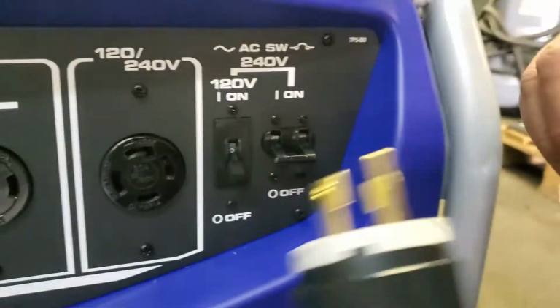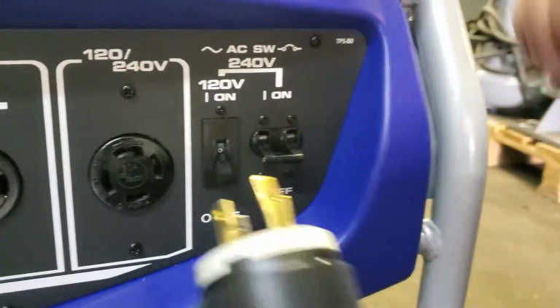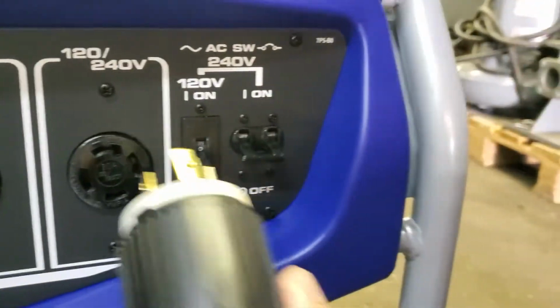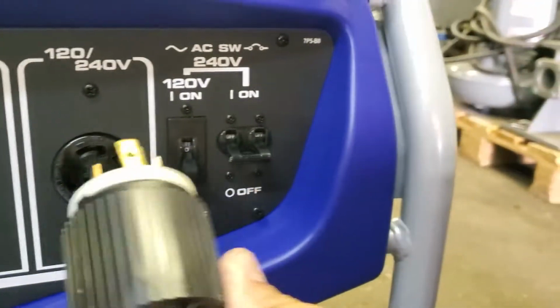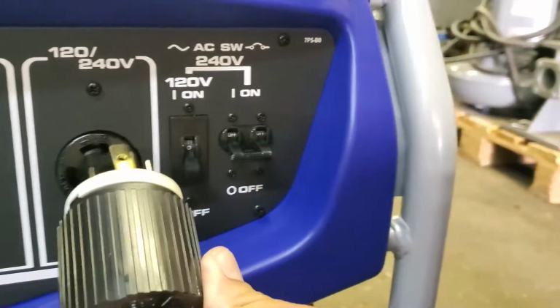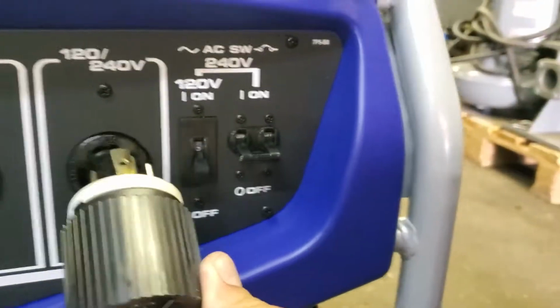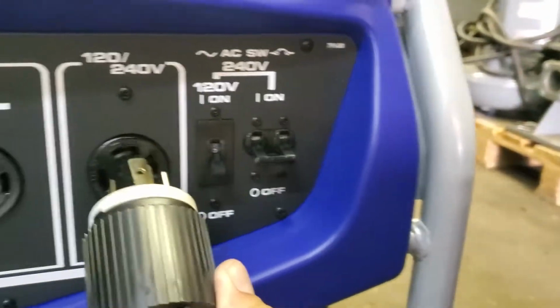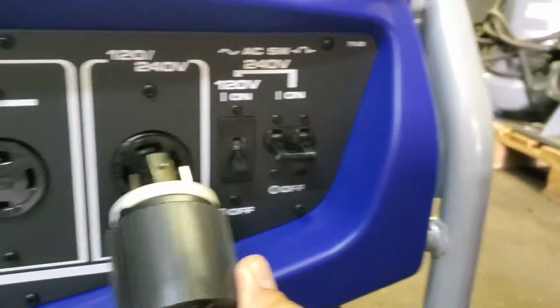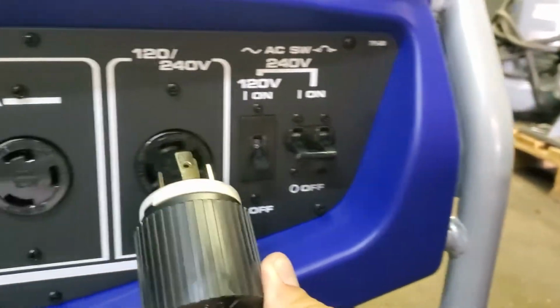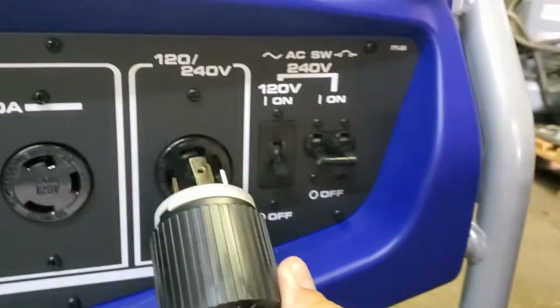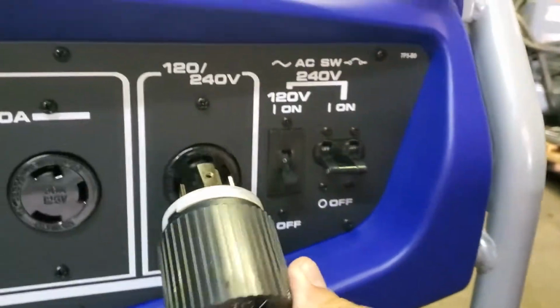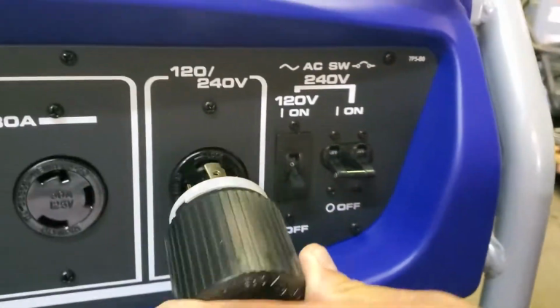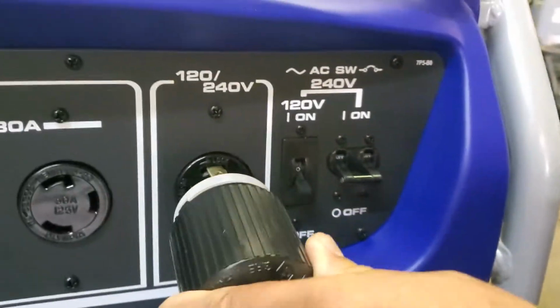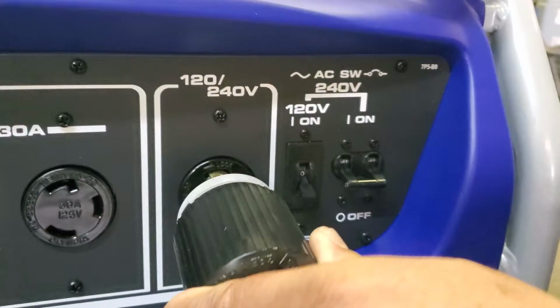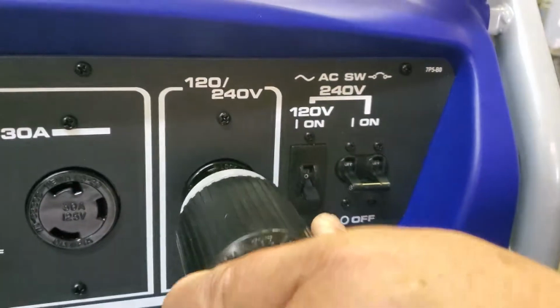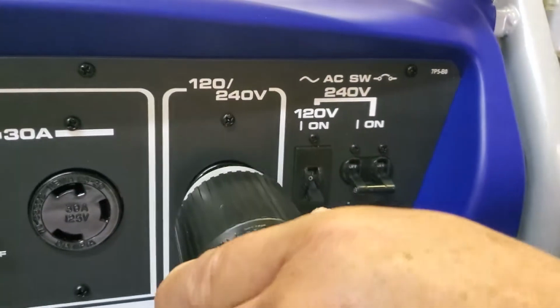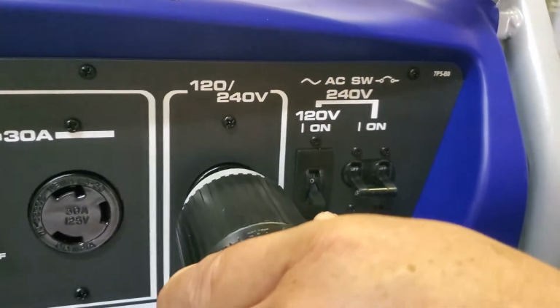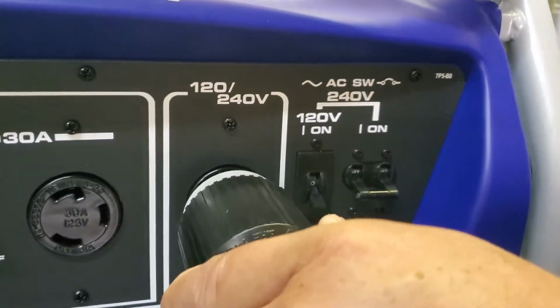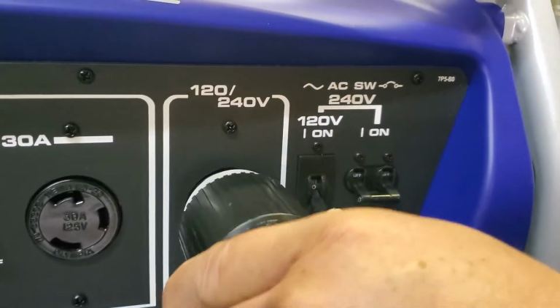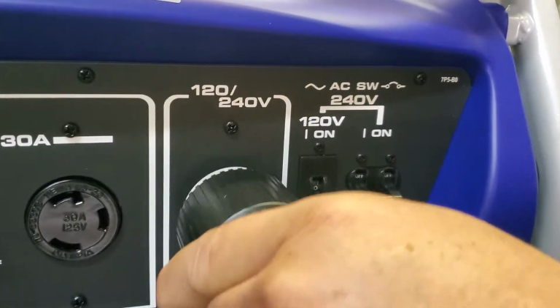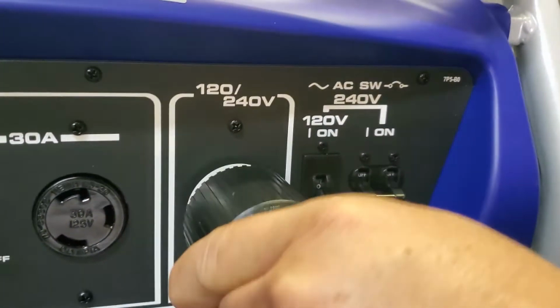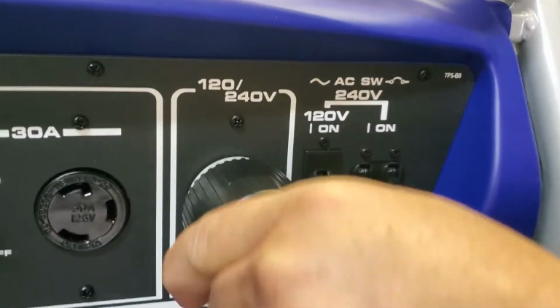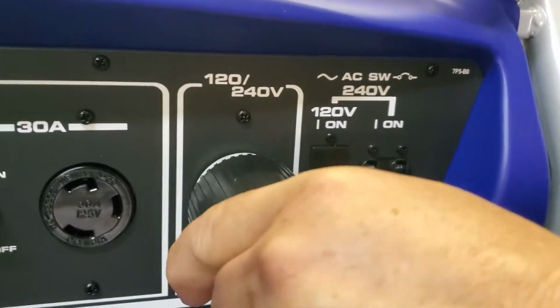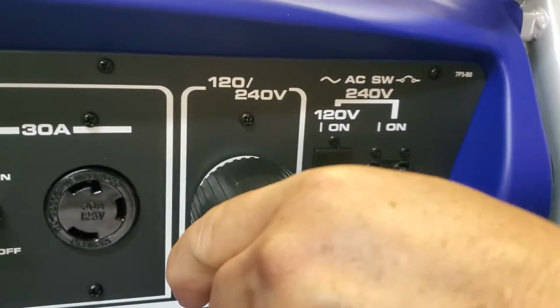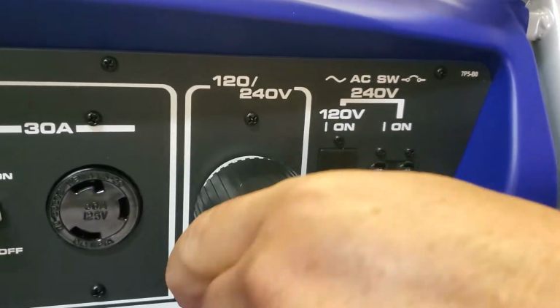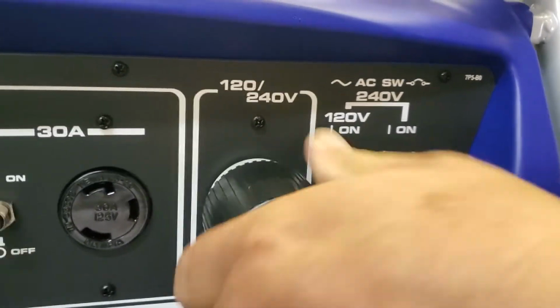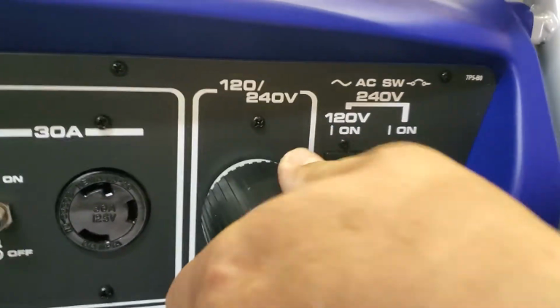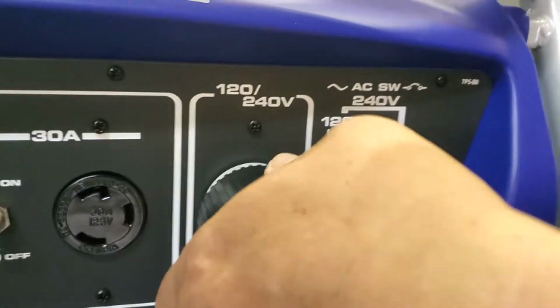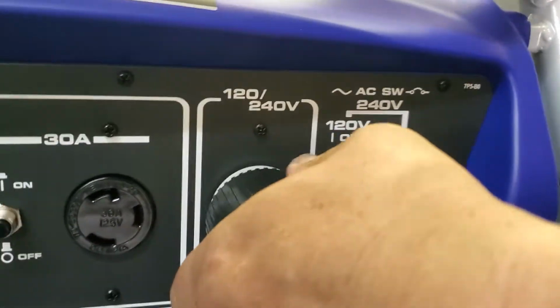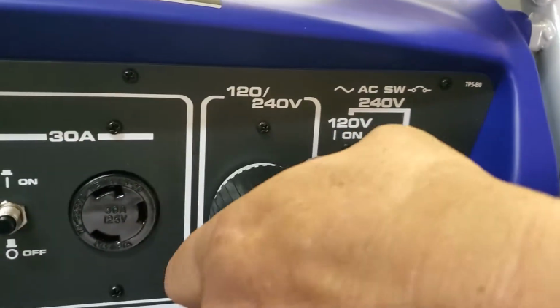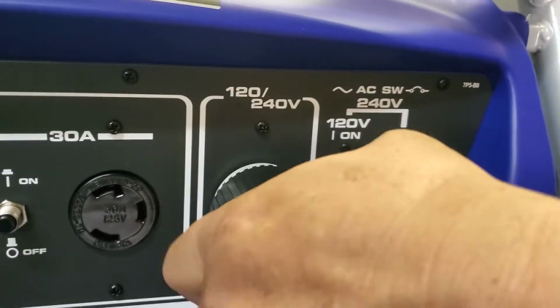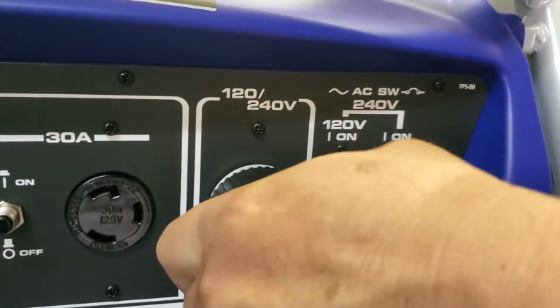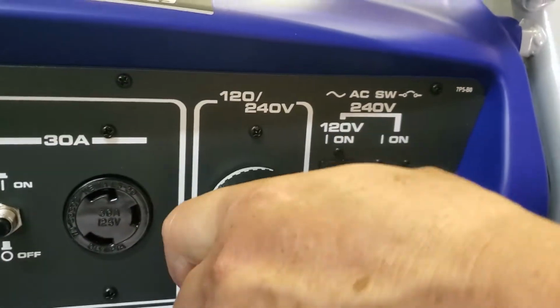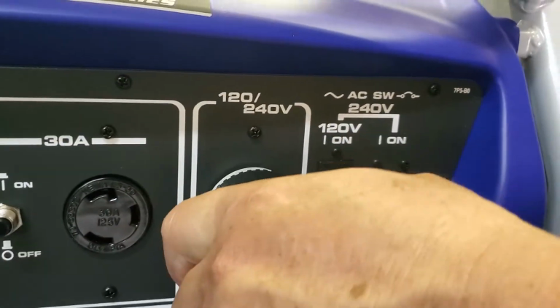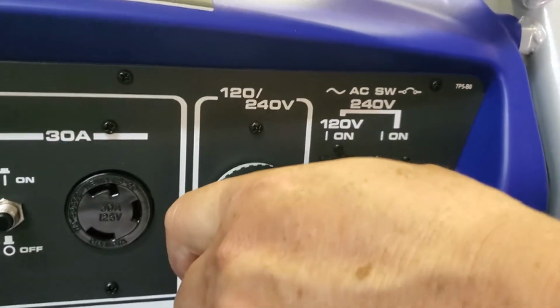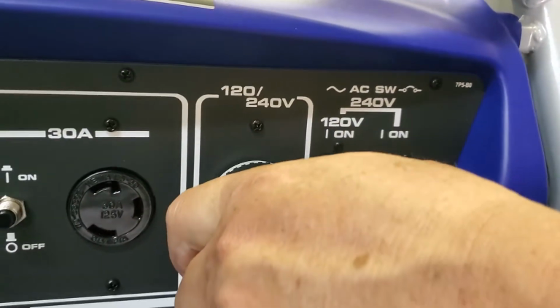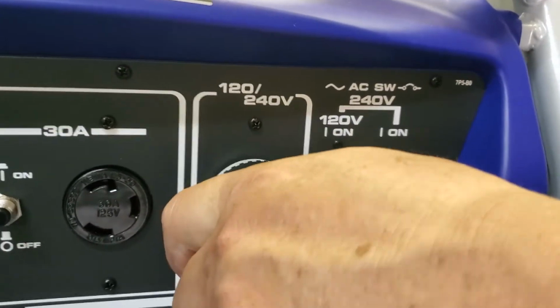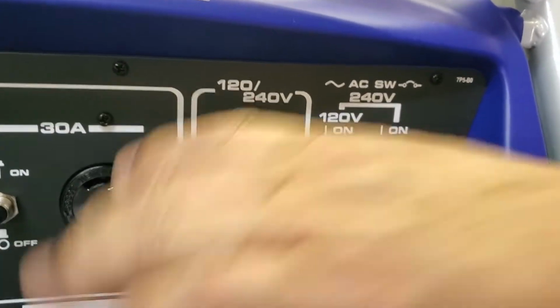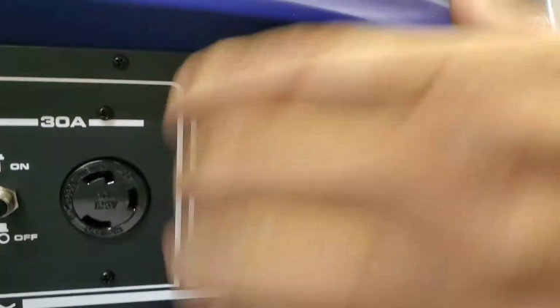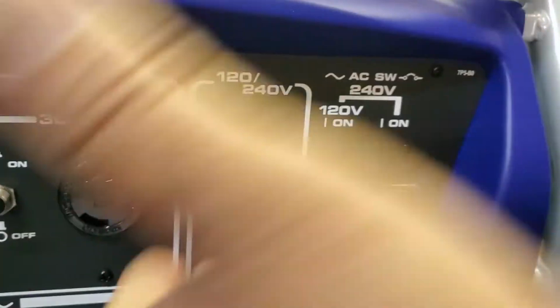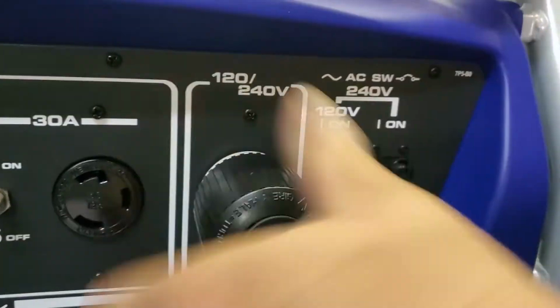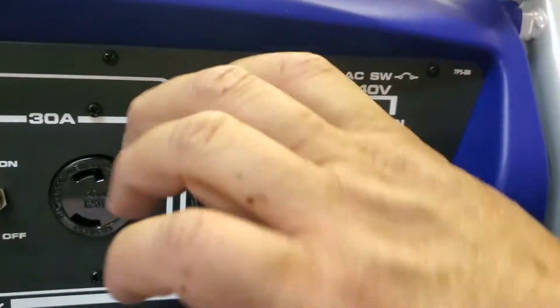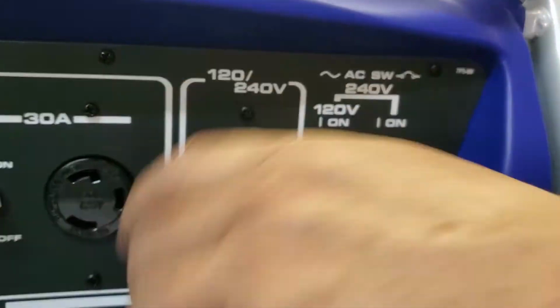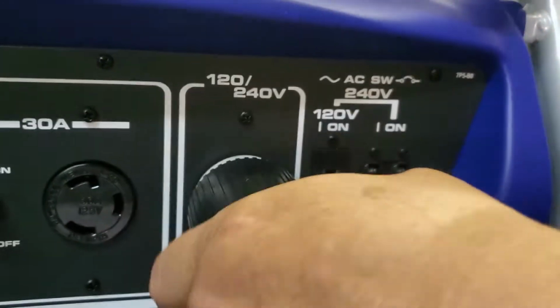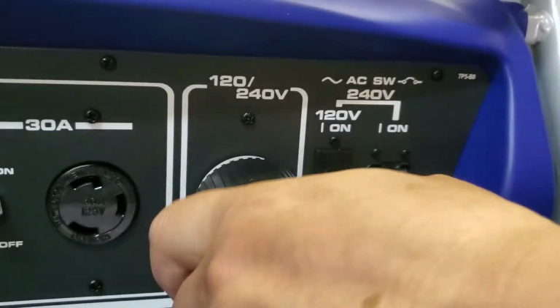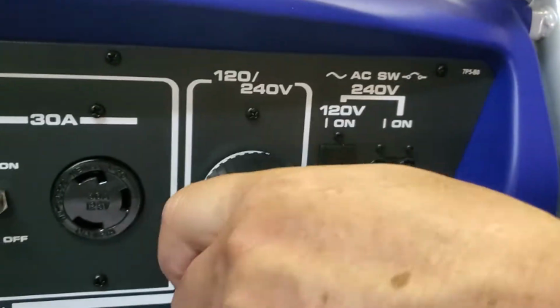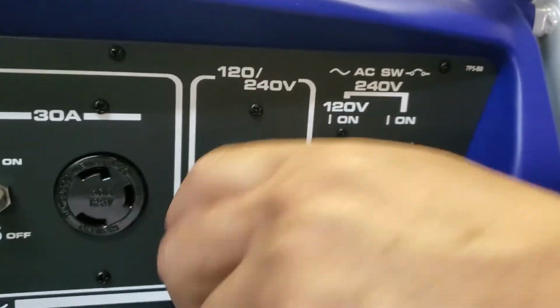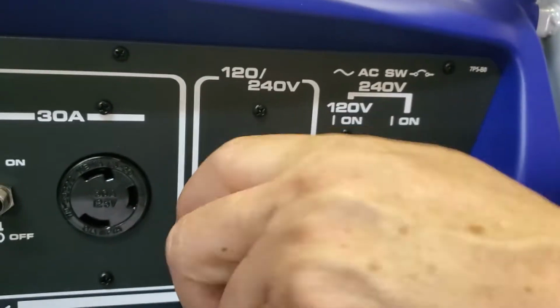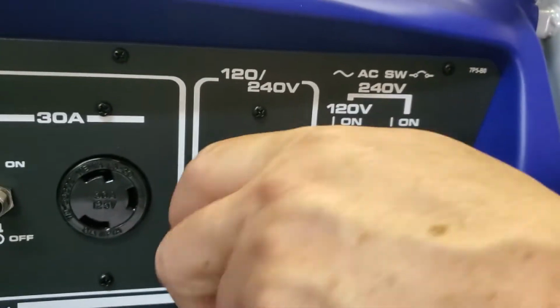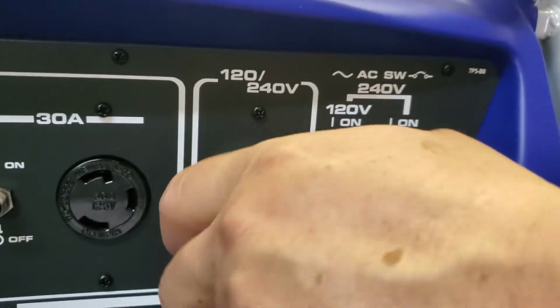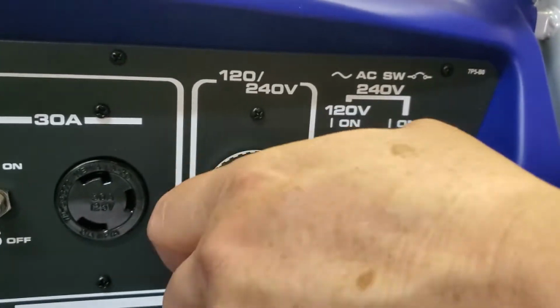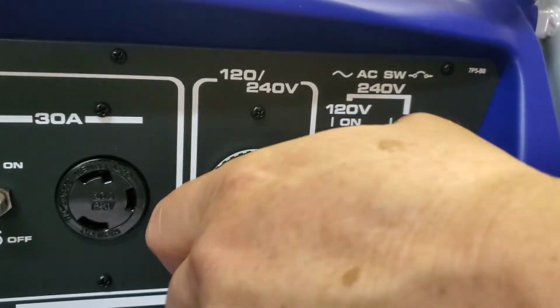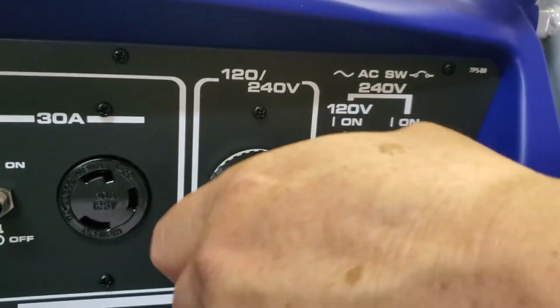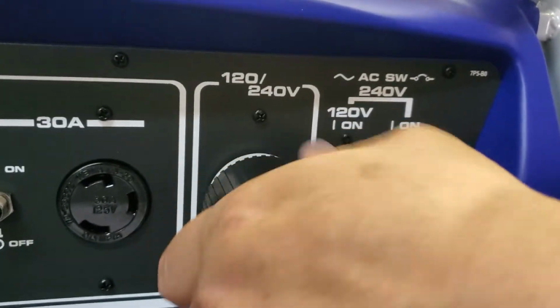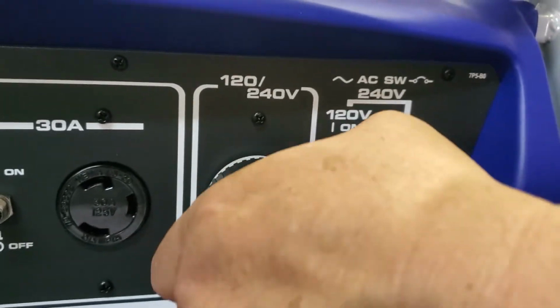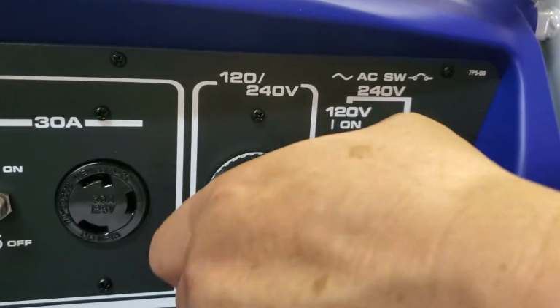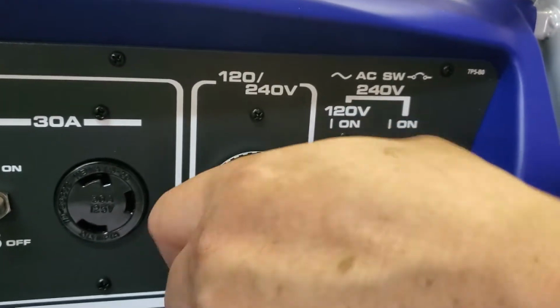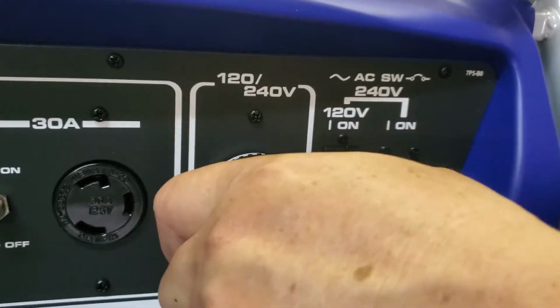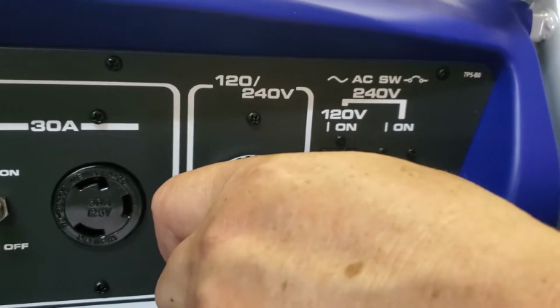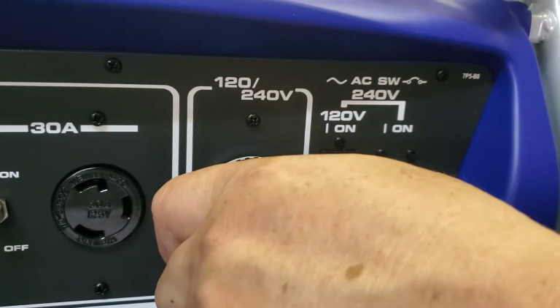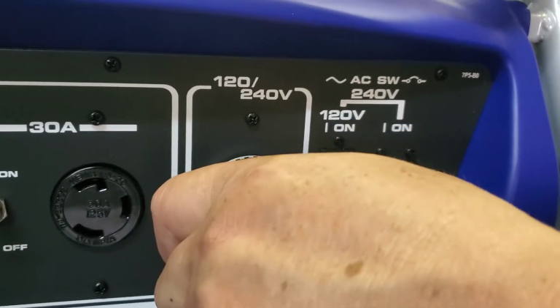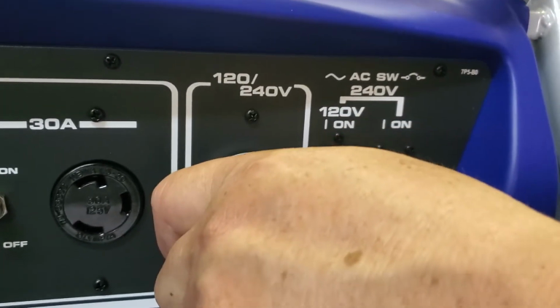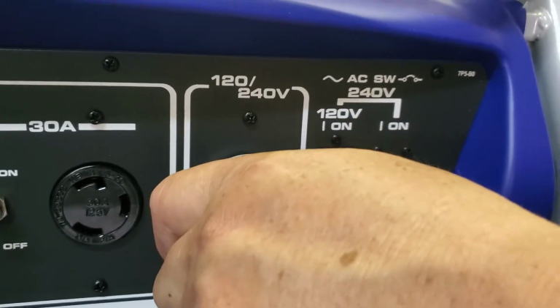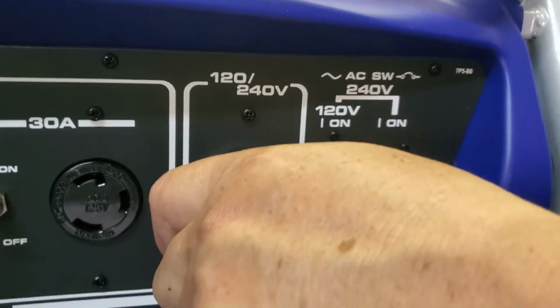We're plugging the pump into the 240 volt single phase outlet — plug in and turn right to lock it.